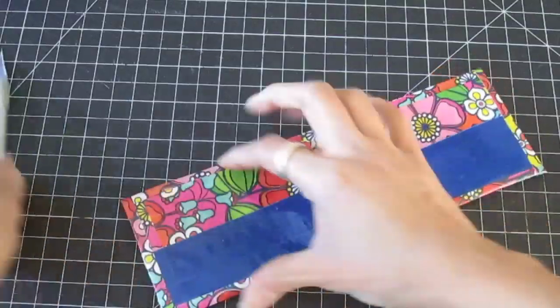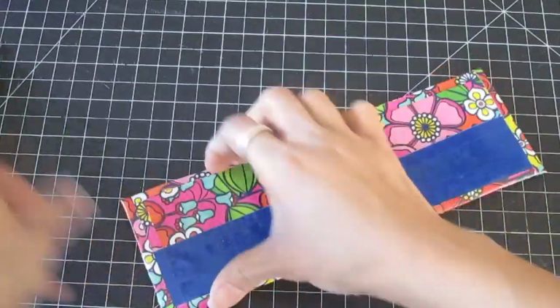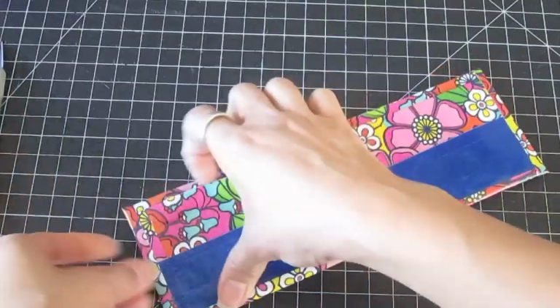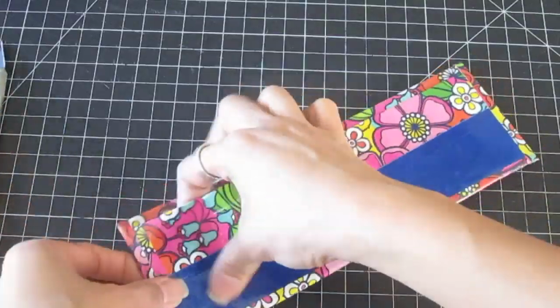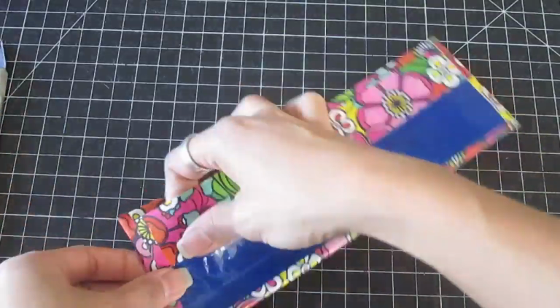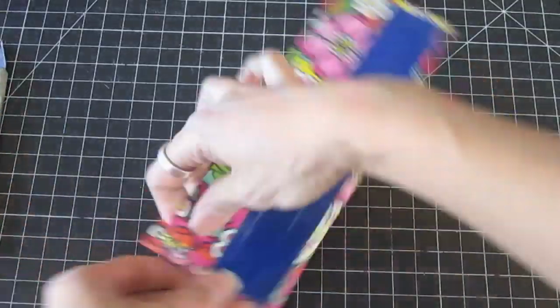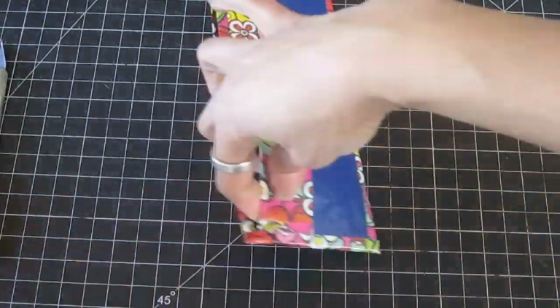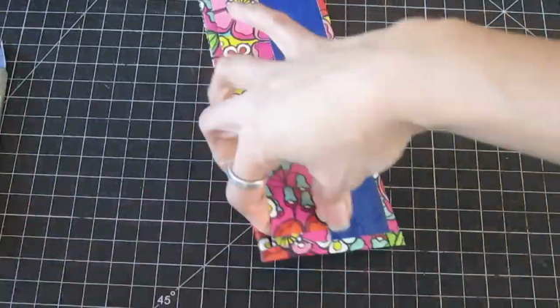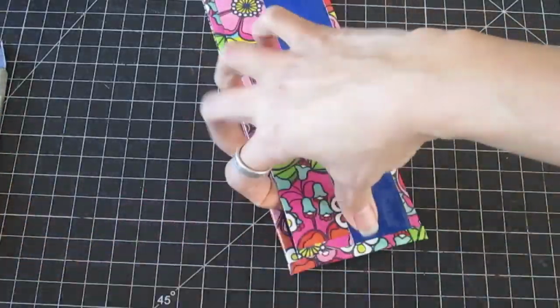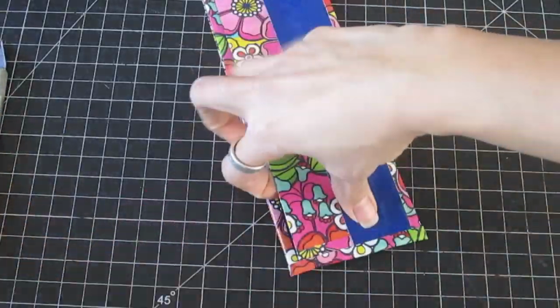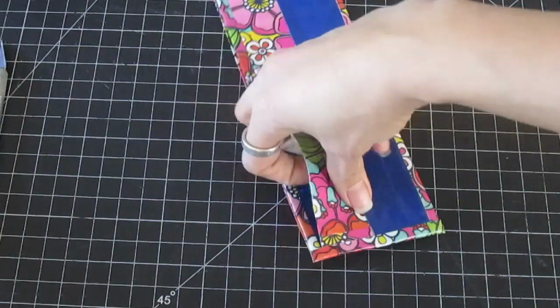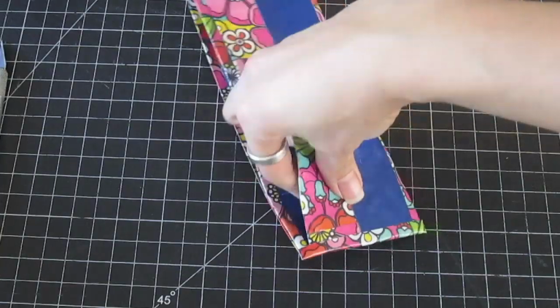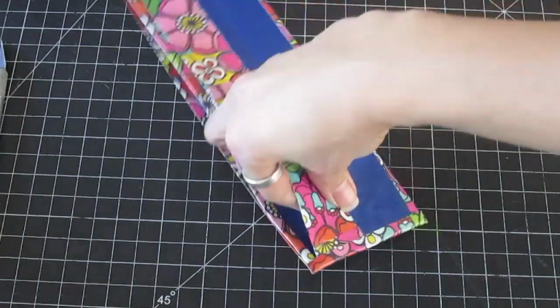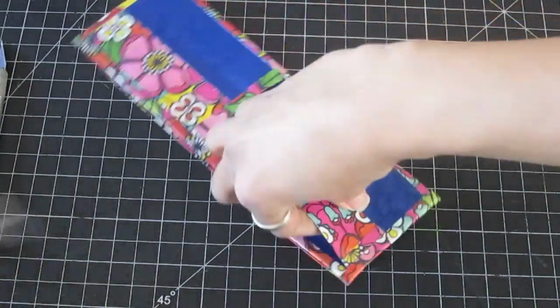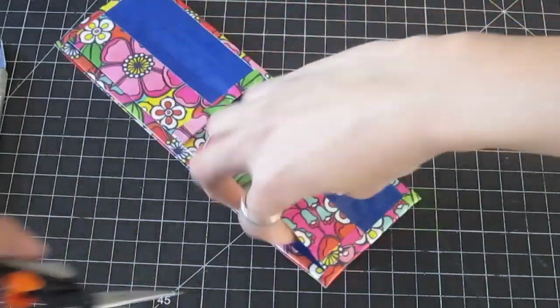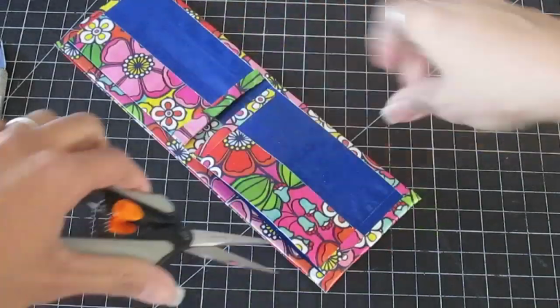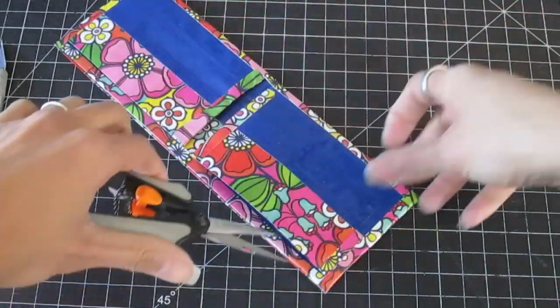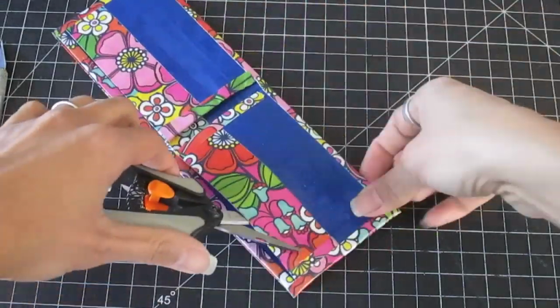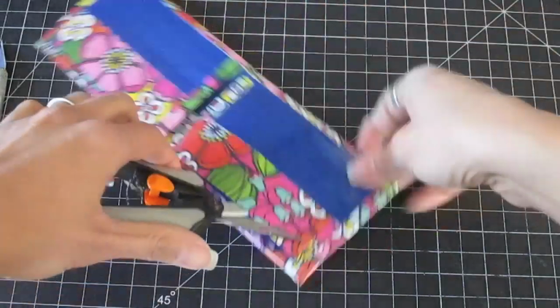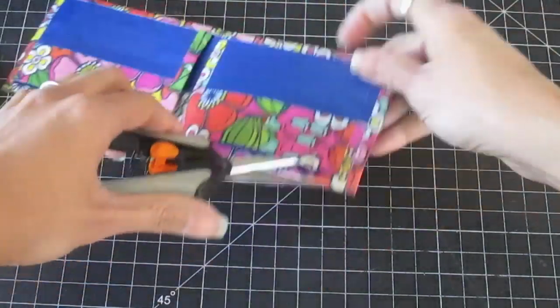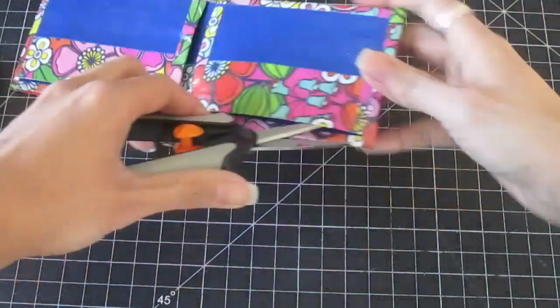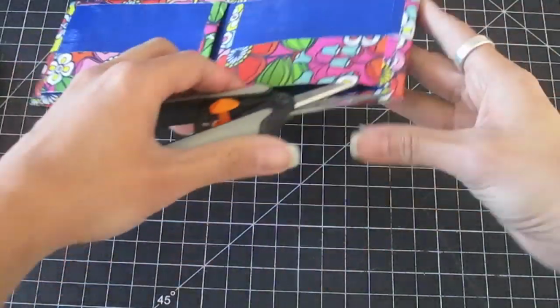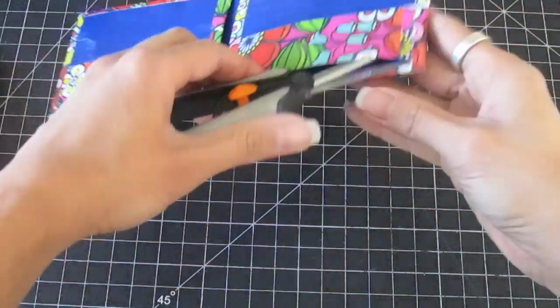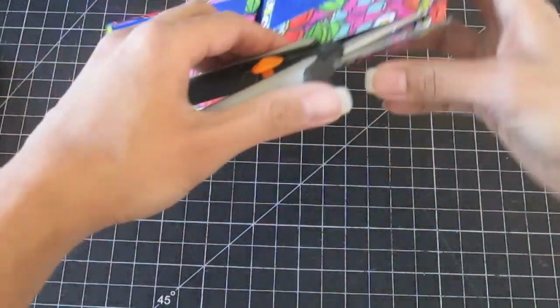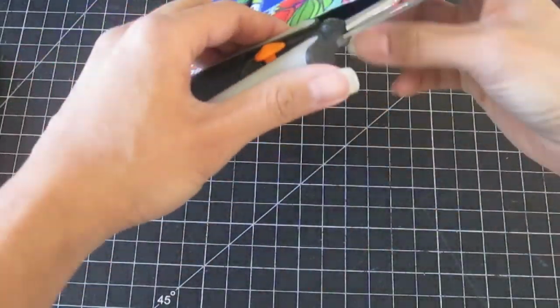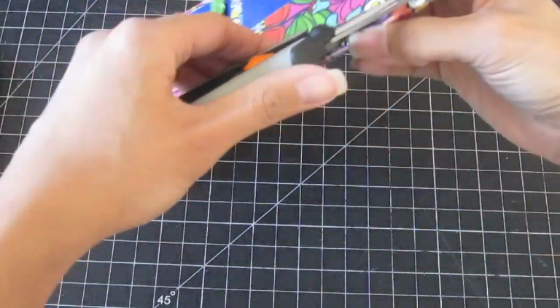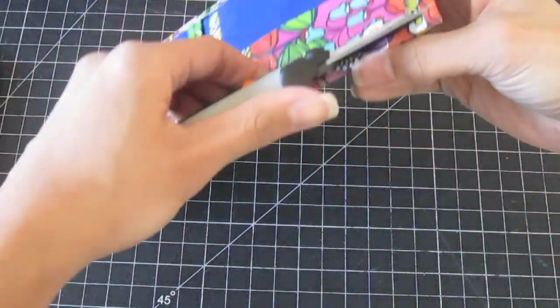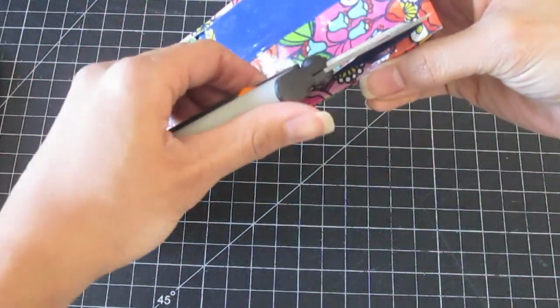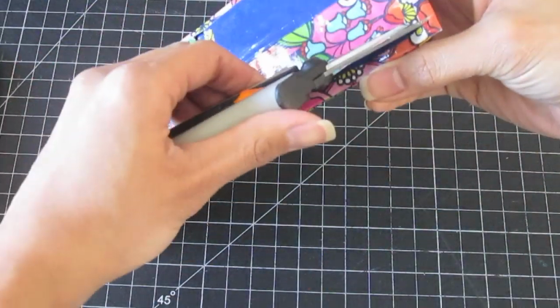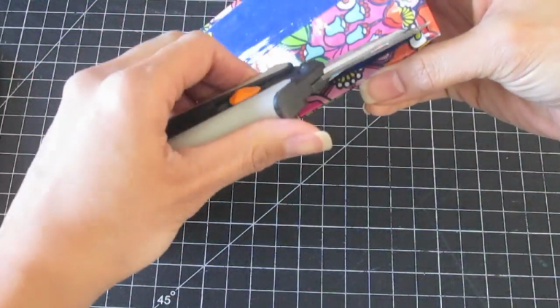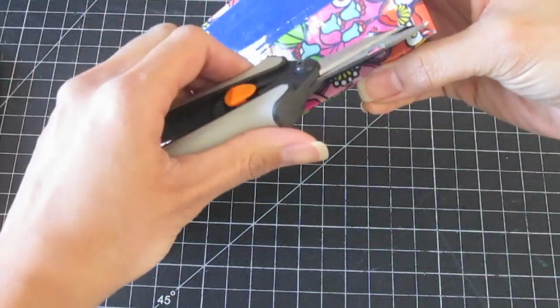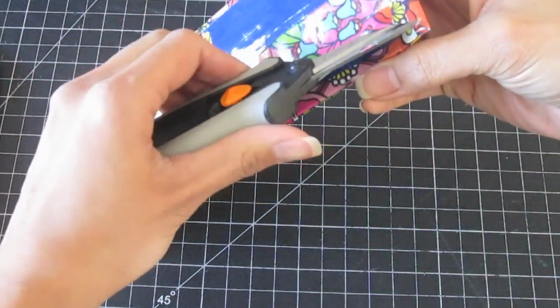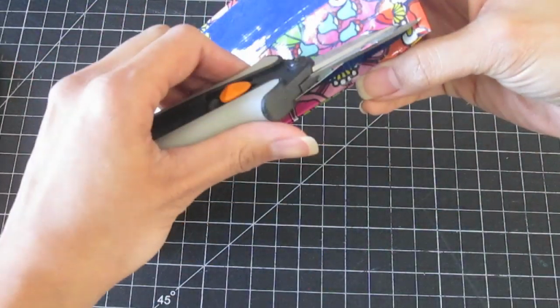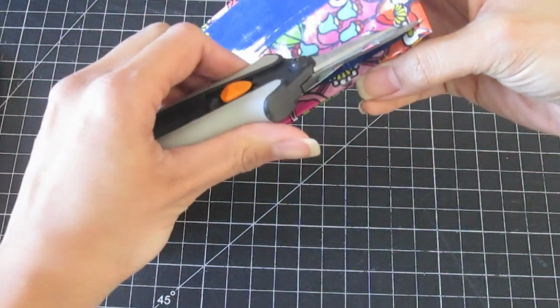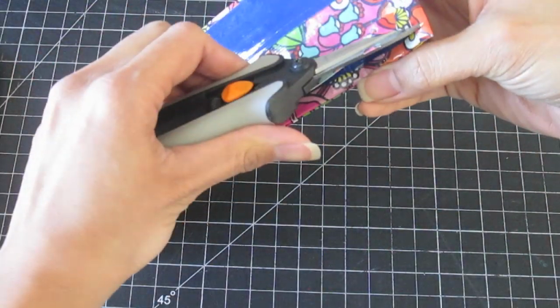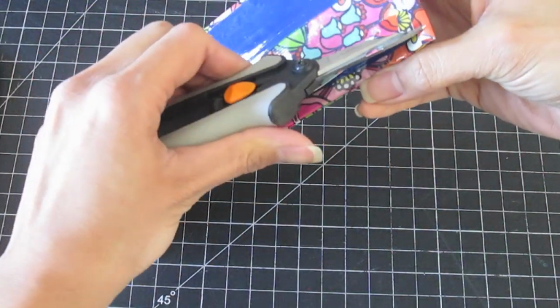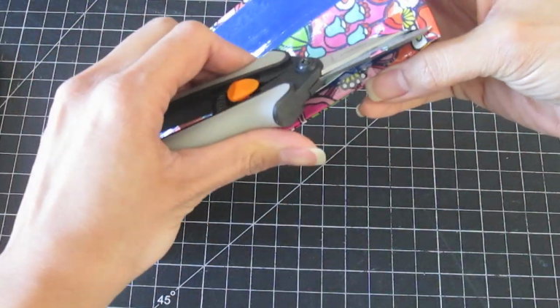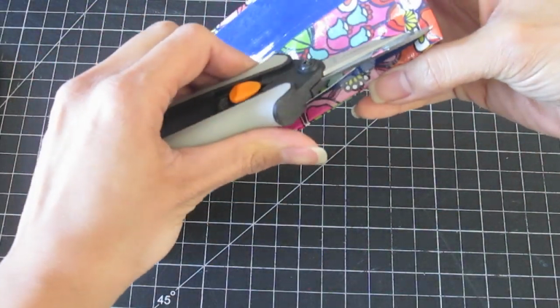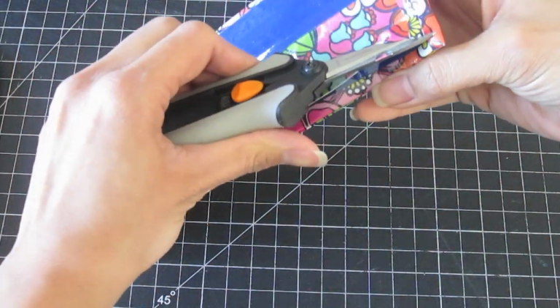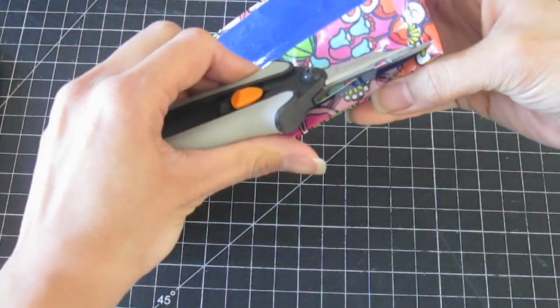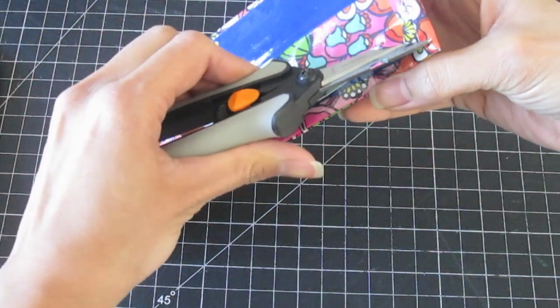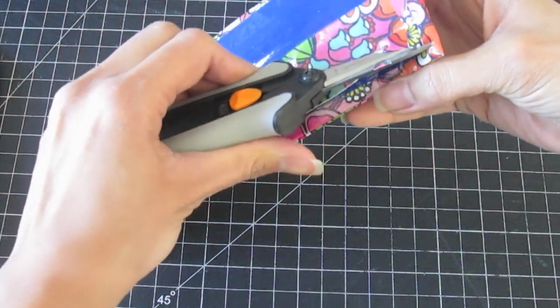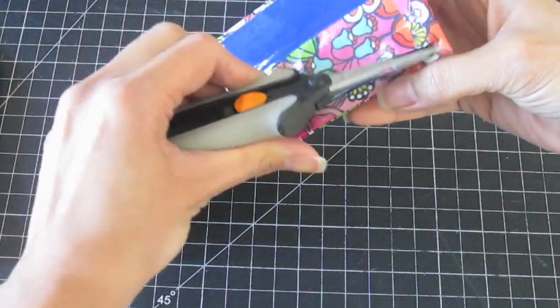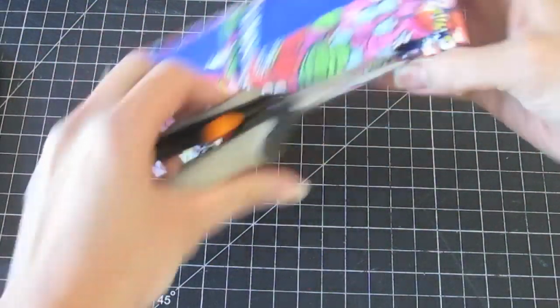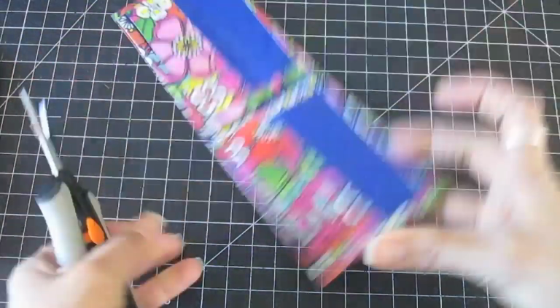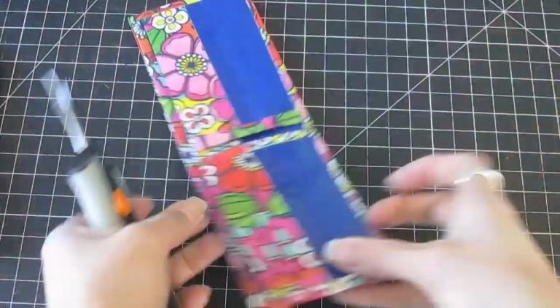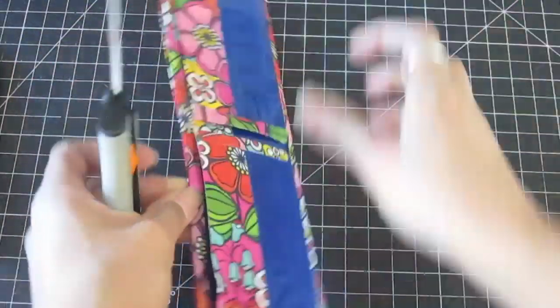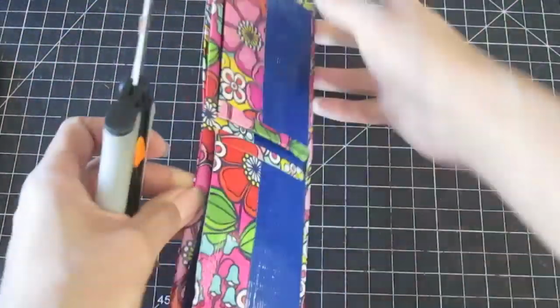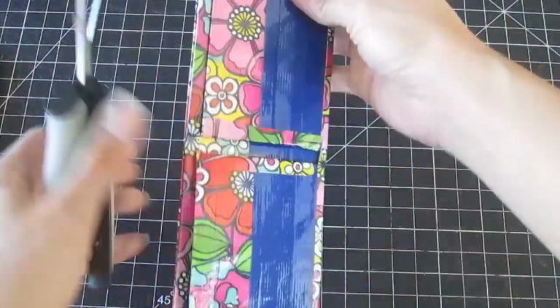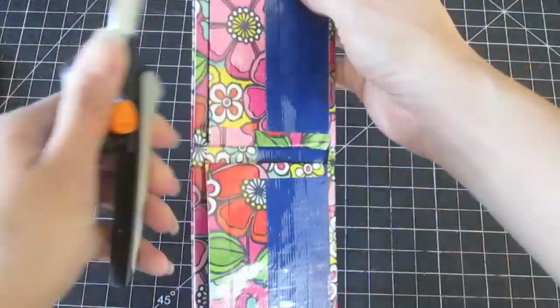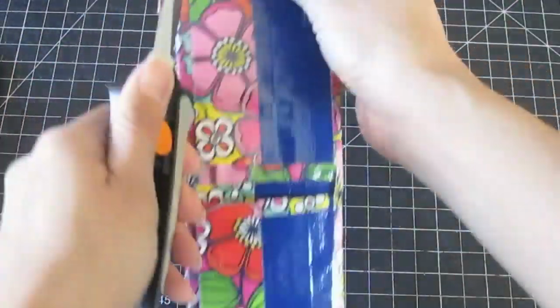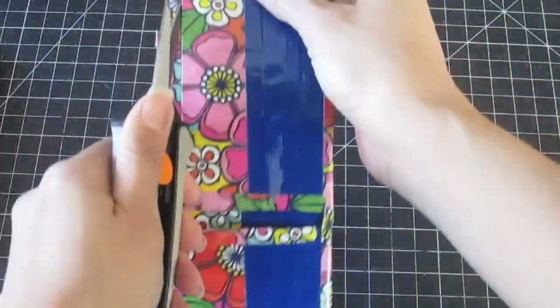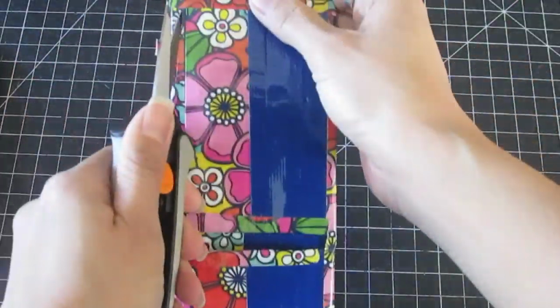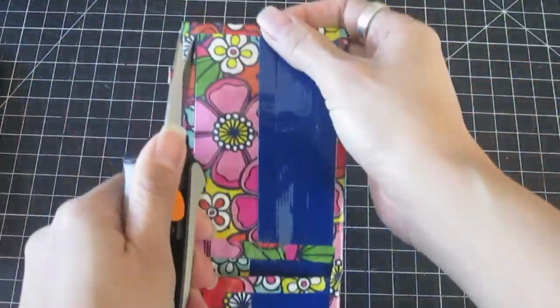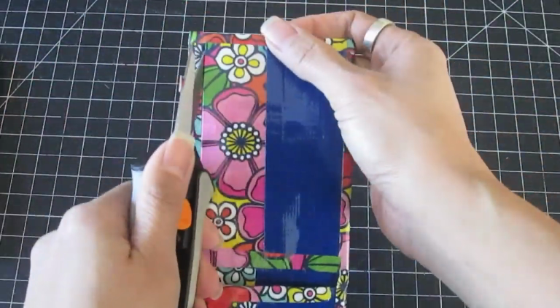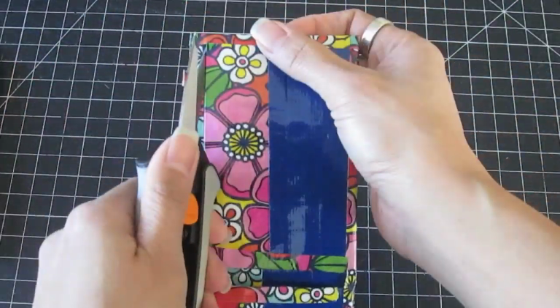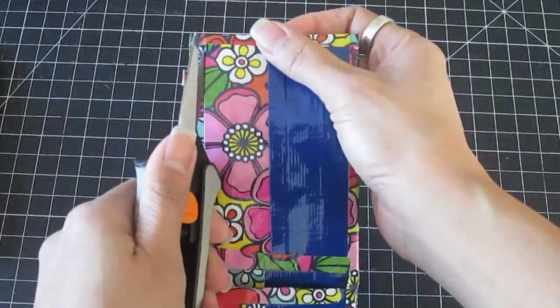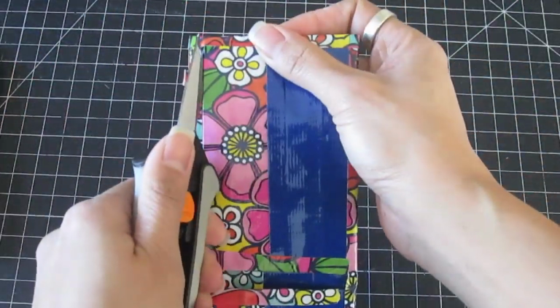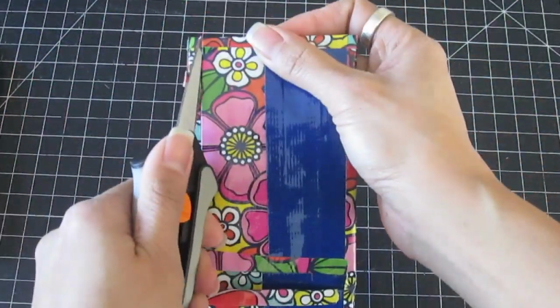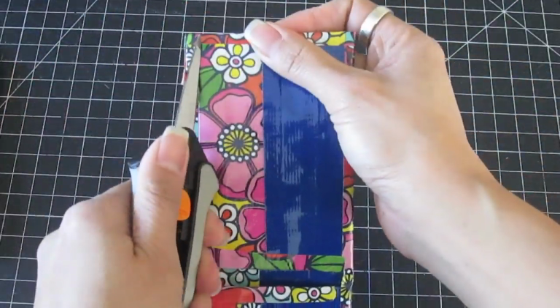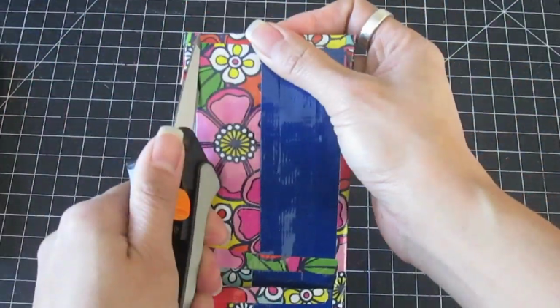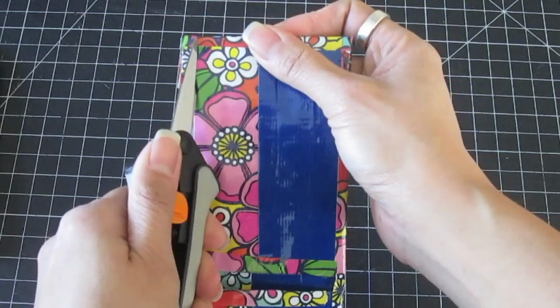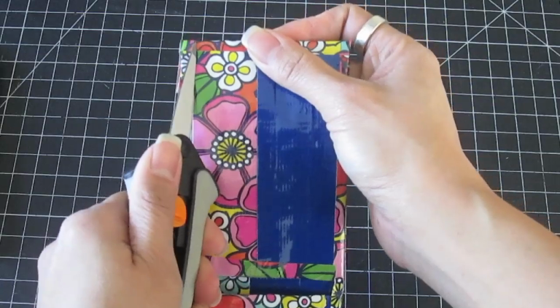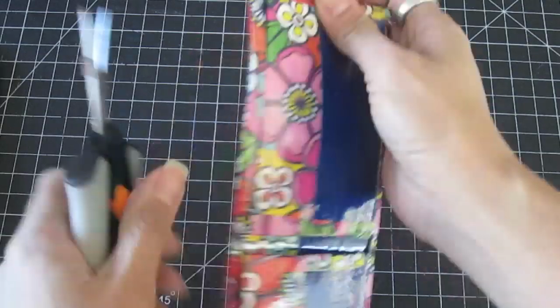With a pair of scissors, open up the corners of each pocket. Your bifold wallet is now complete.